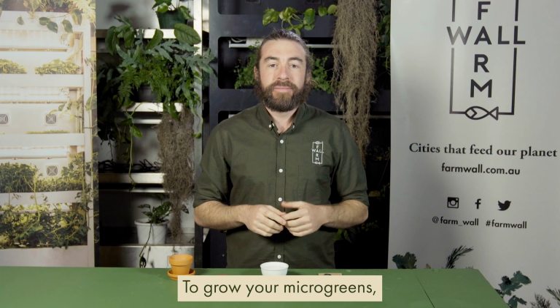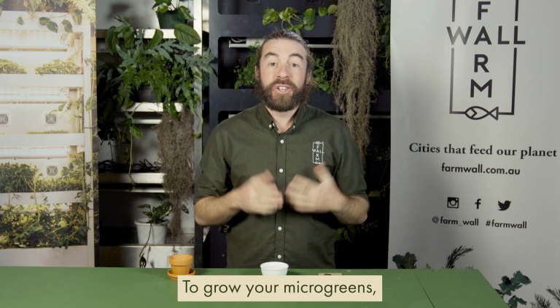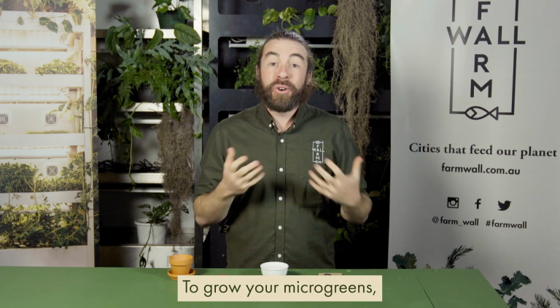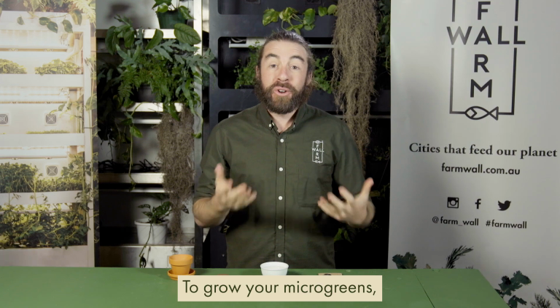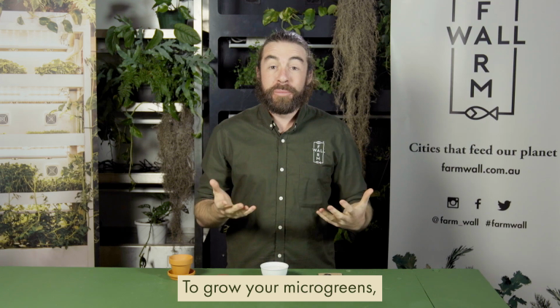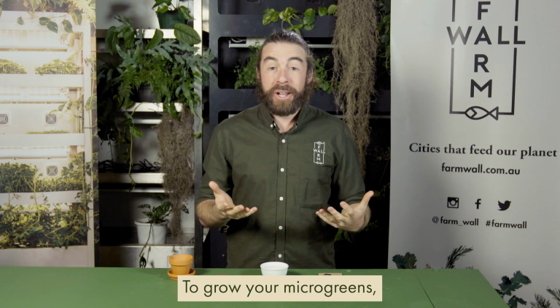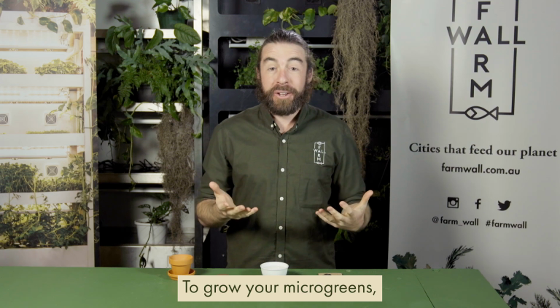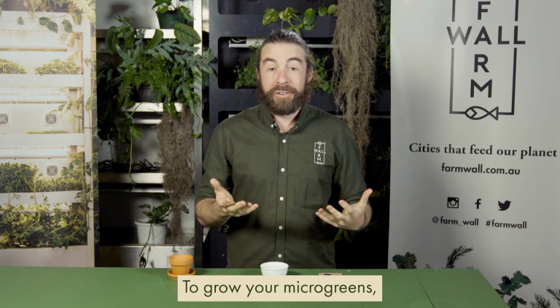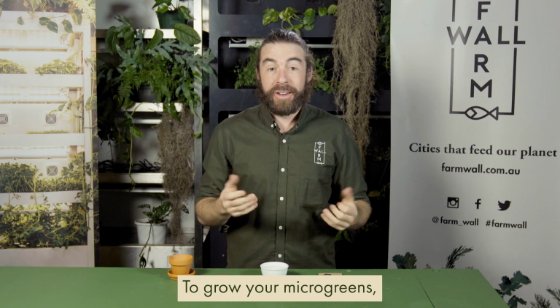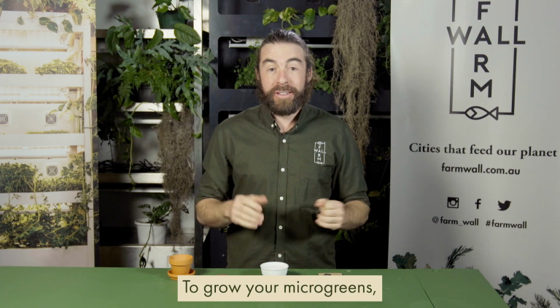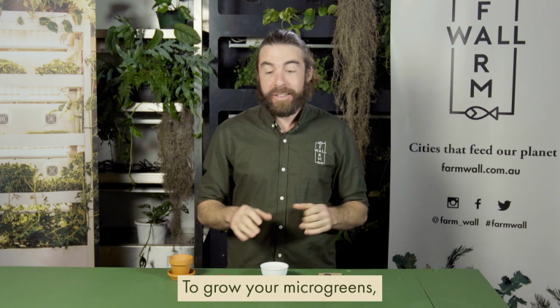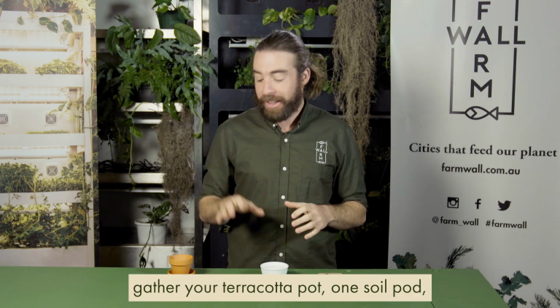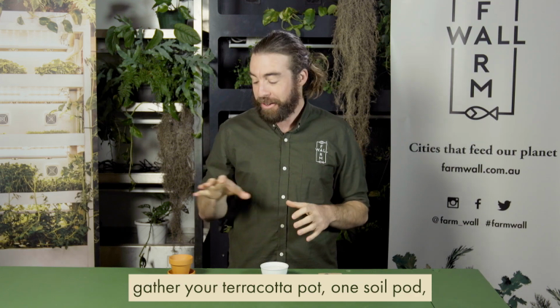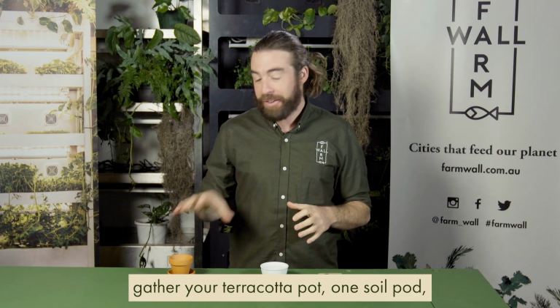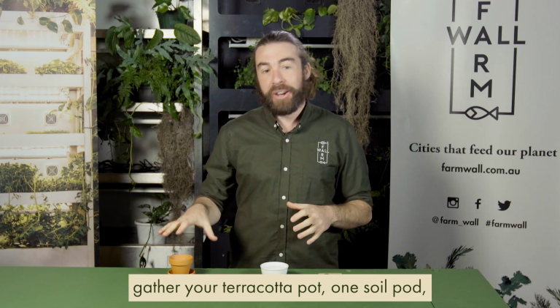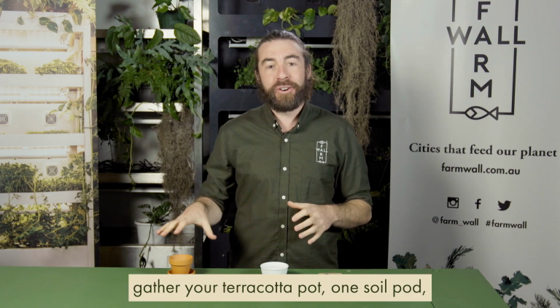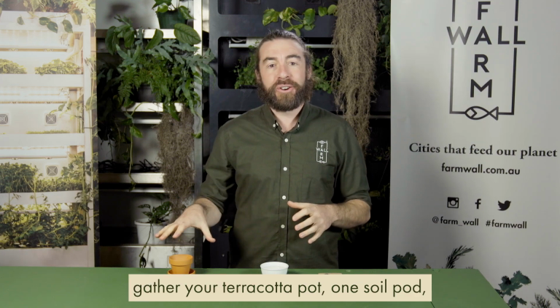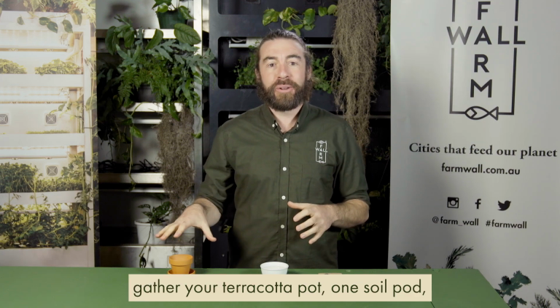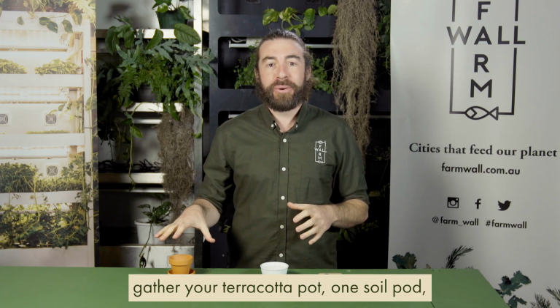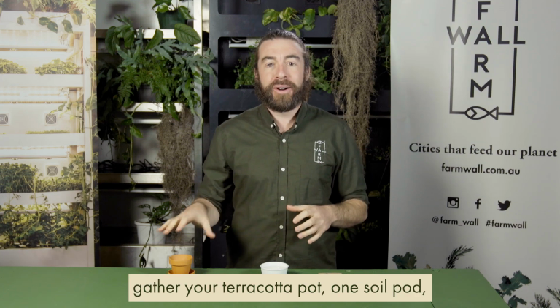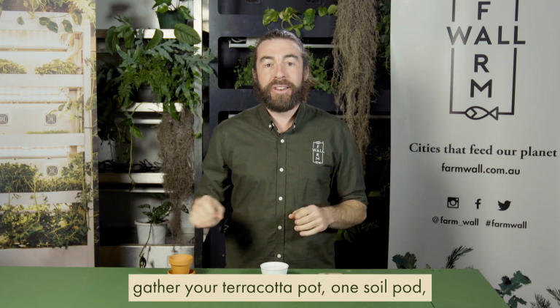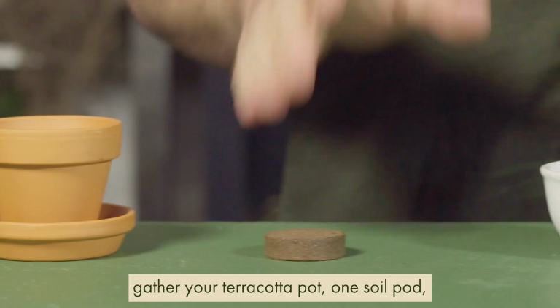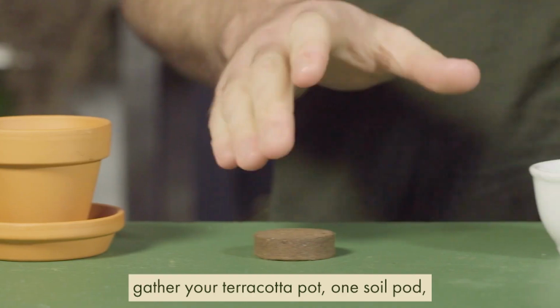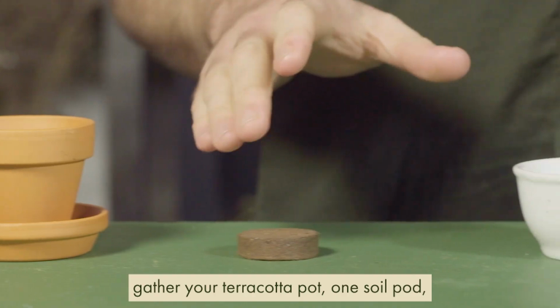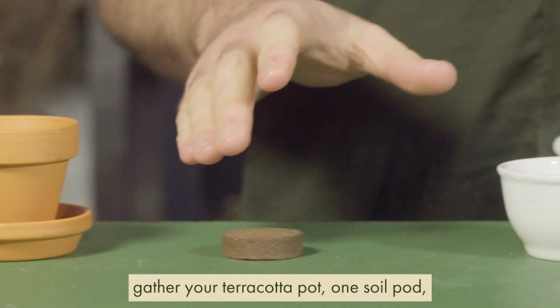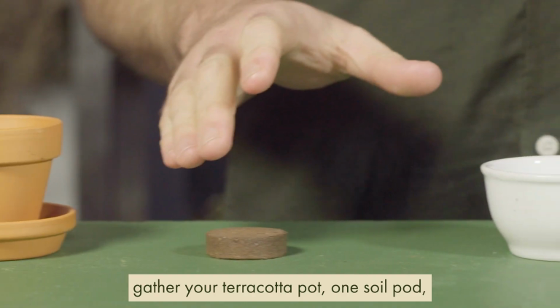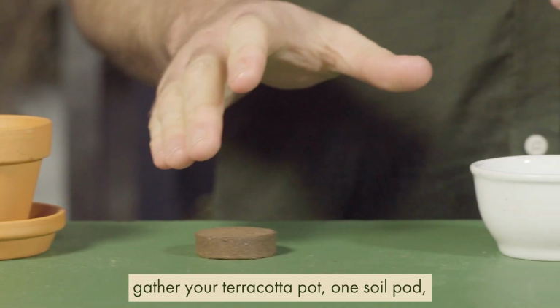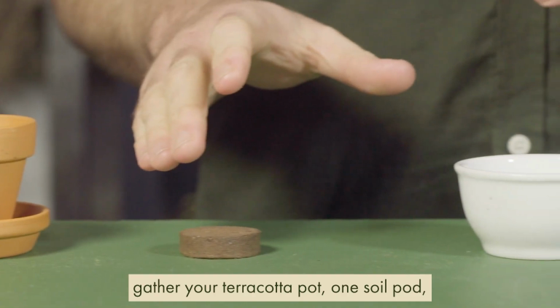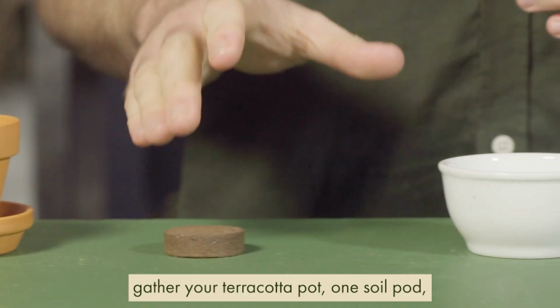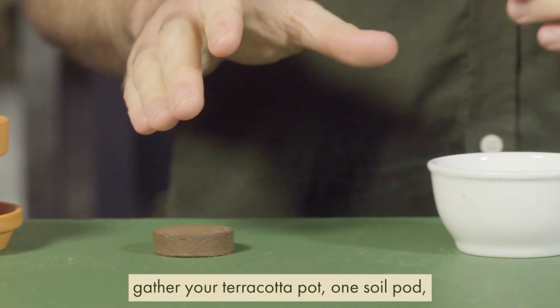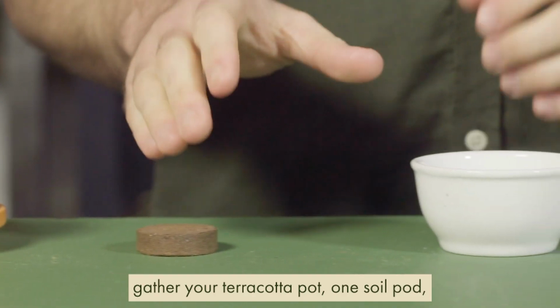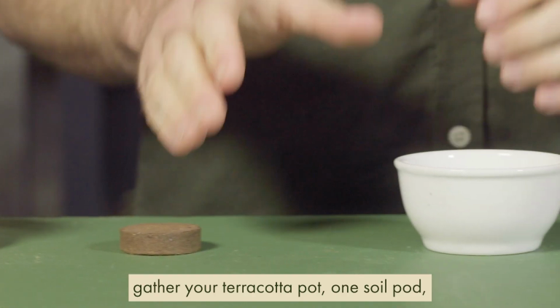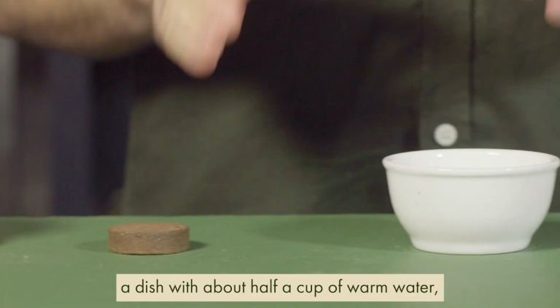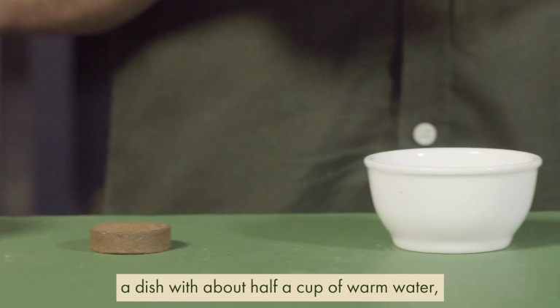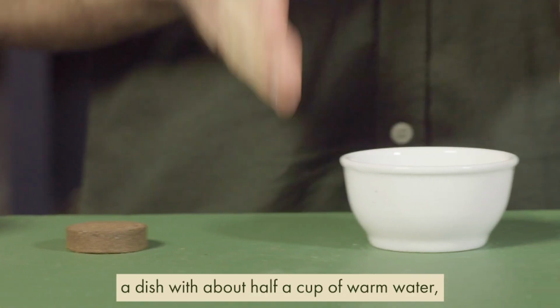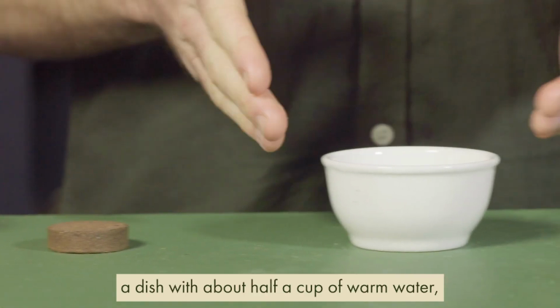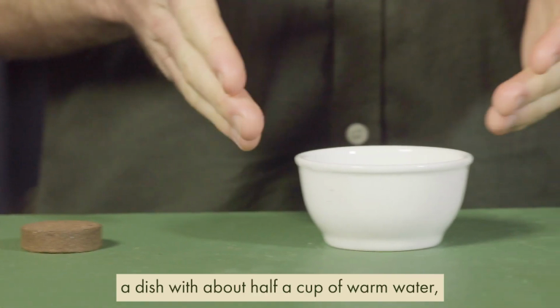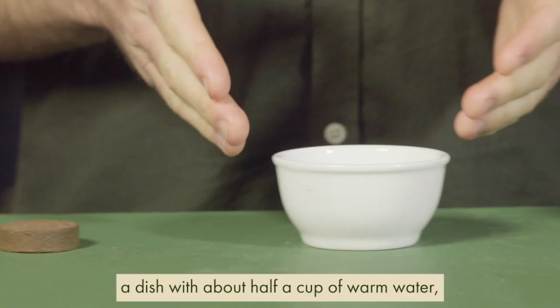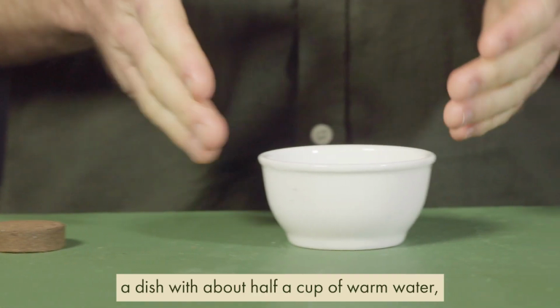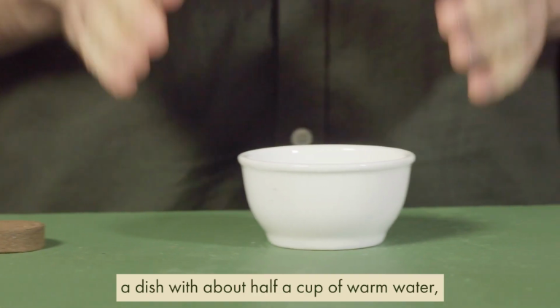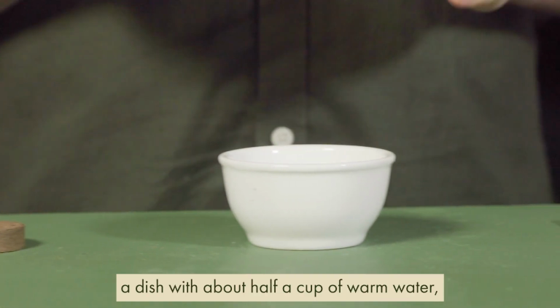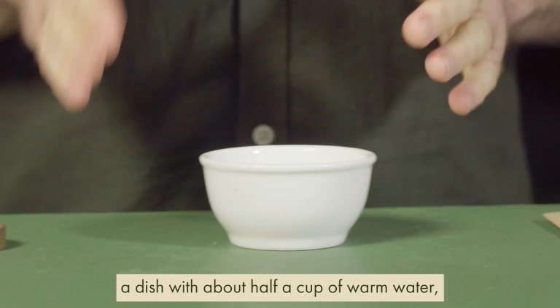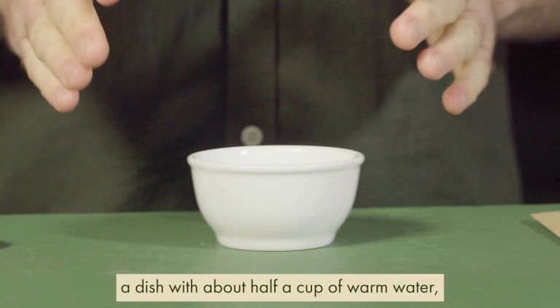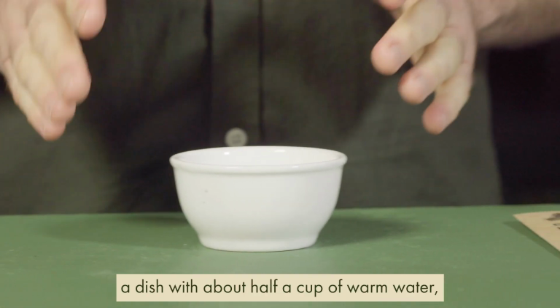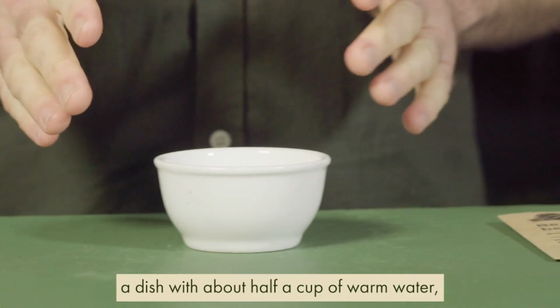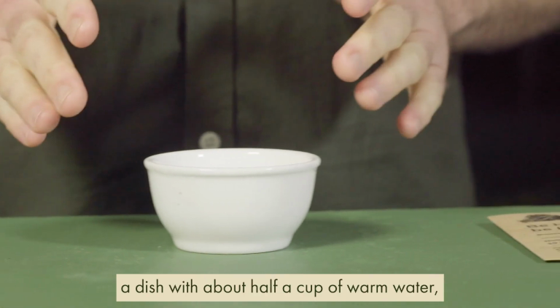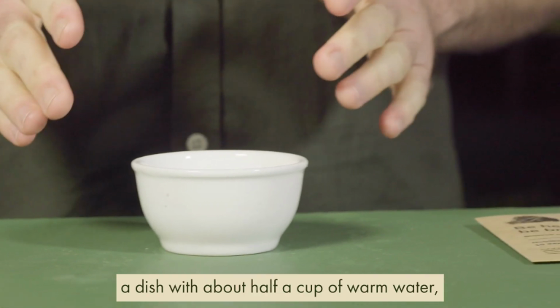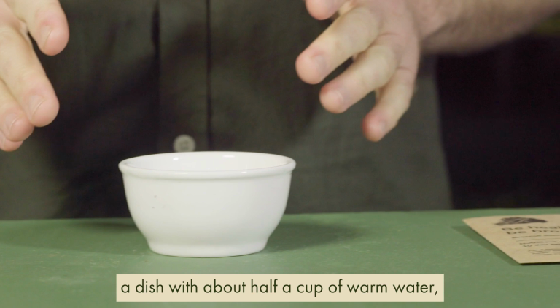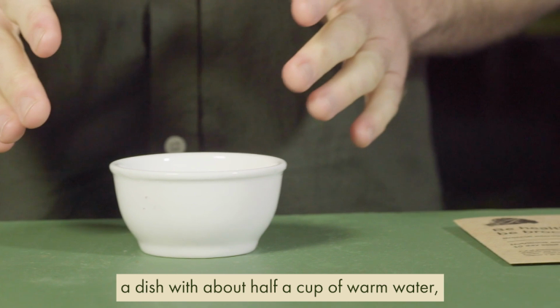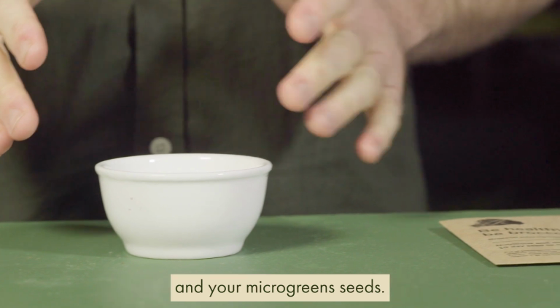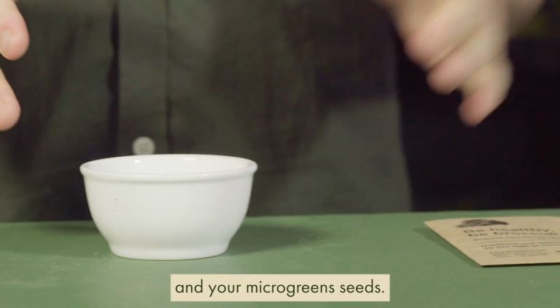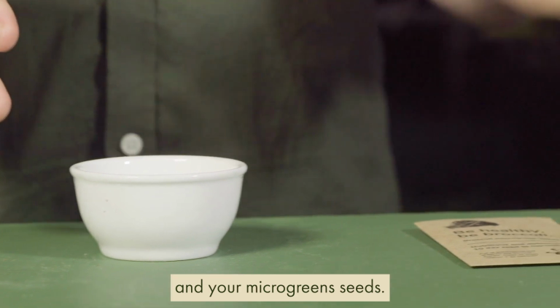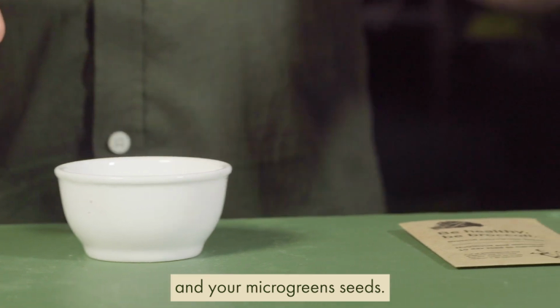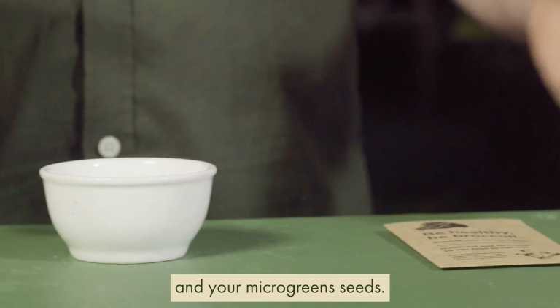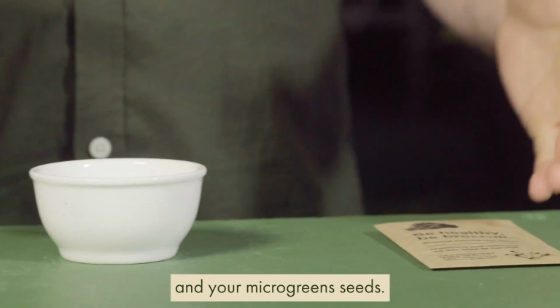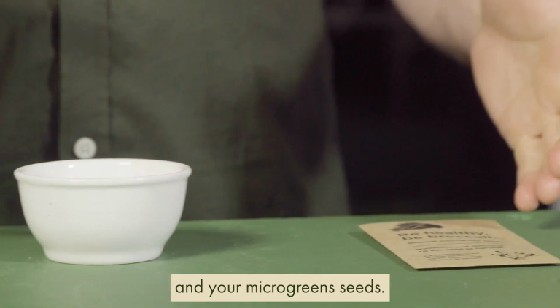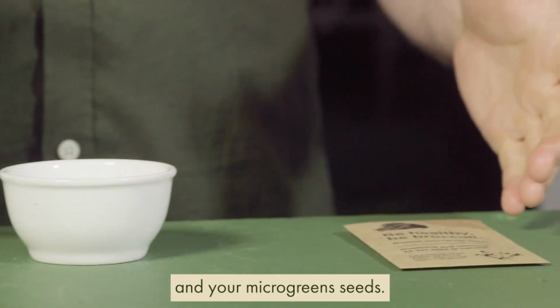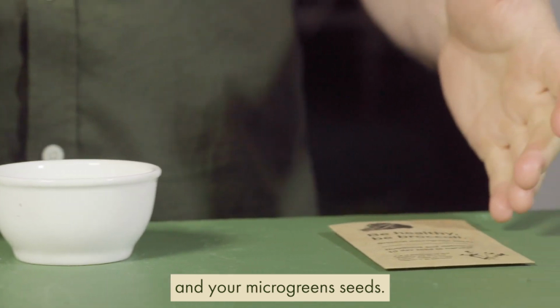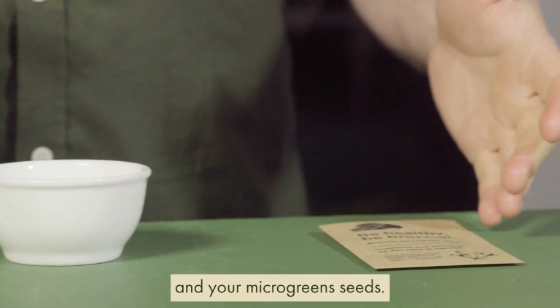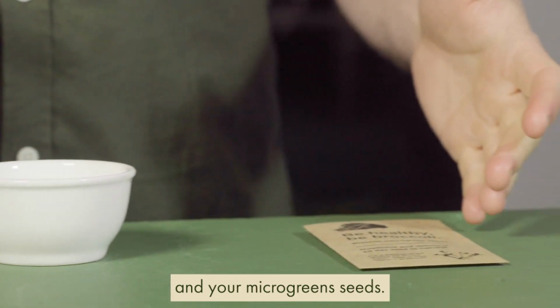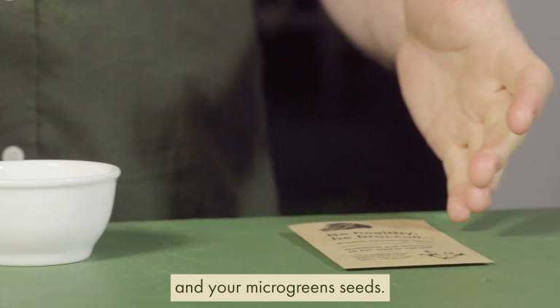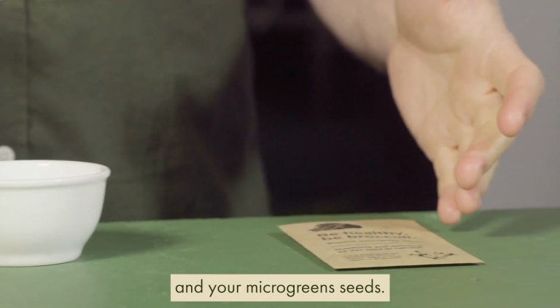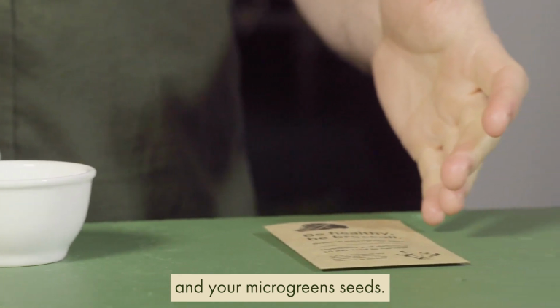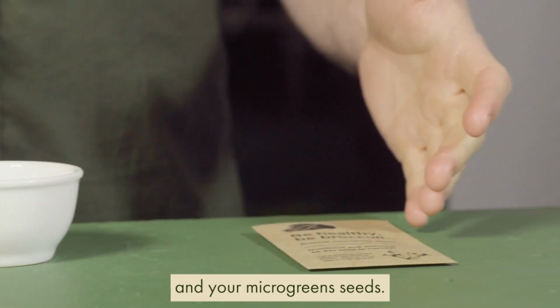To grow your microgreens, gather your terracotta pot, one soil pod, a dish with about half a cup of warm water, and your microgreen seeds.